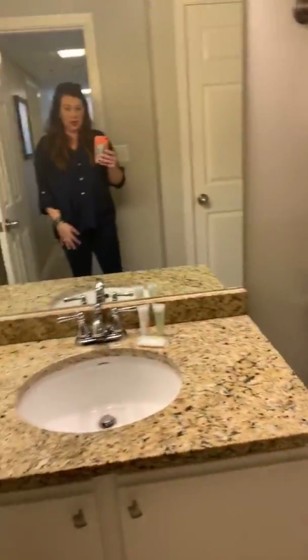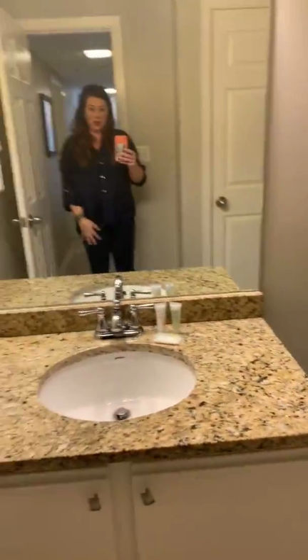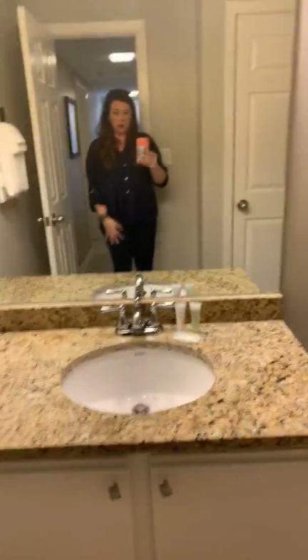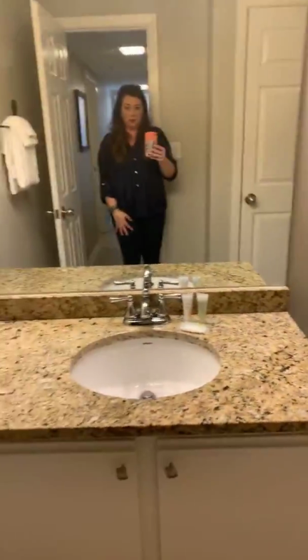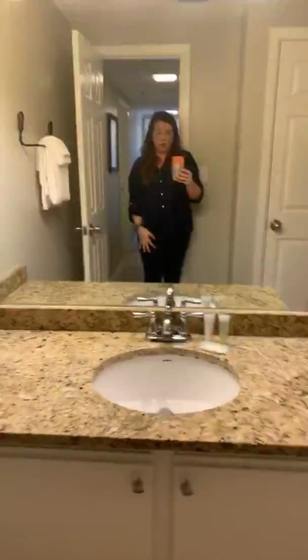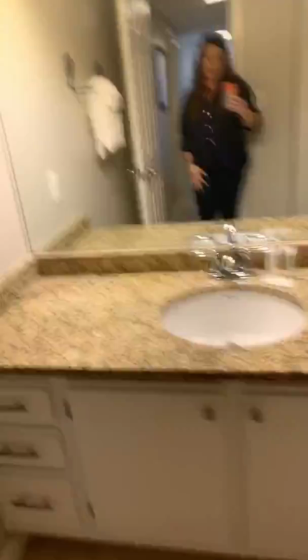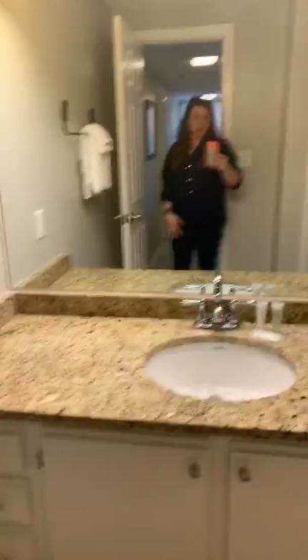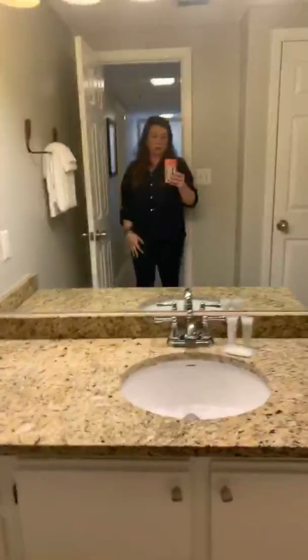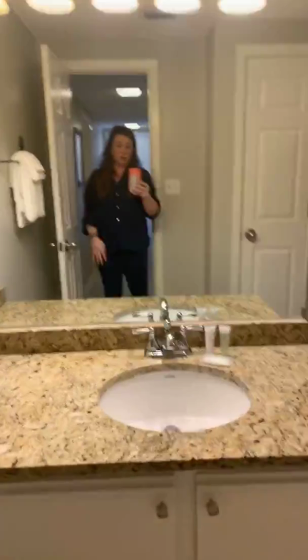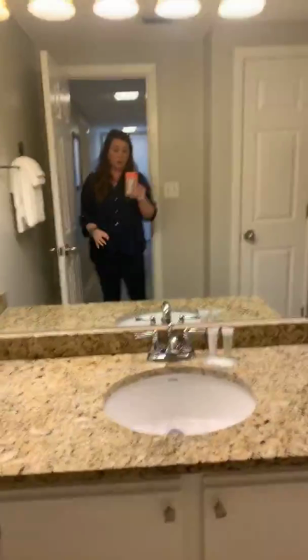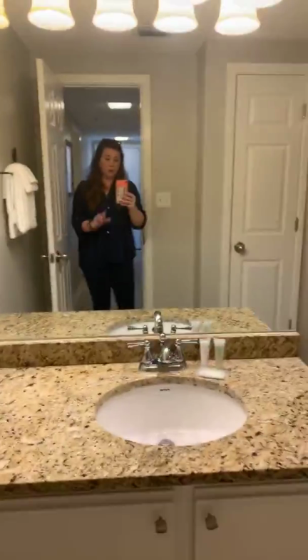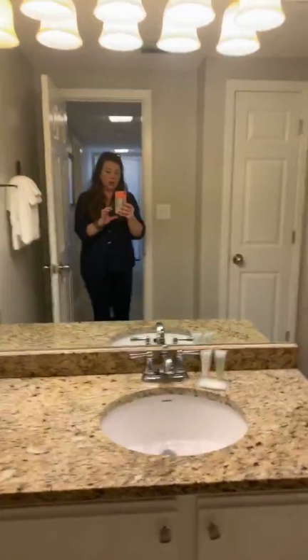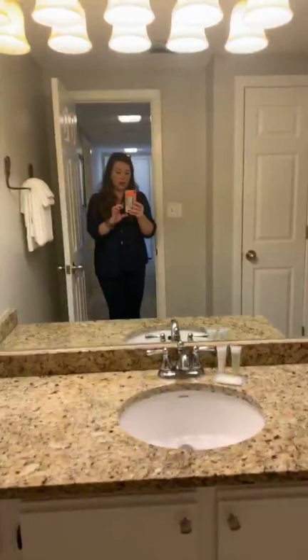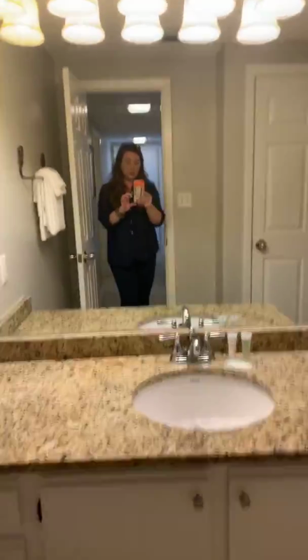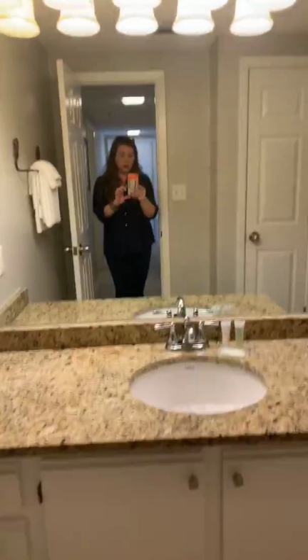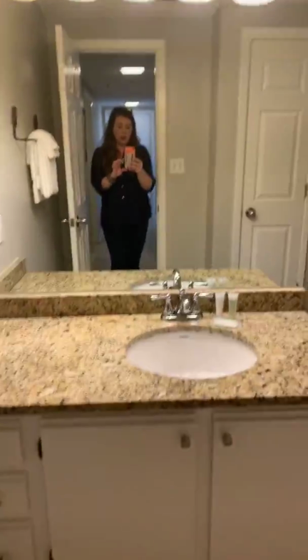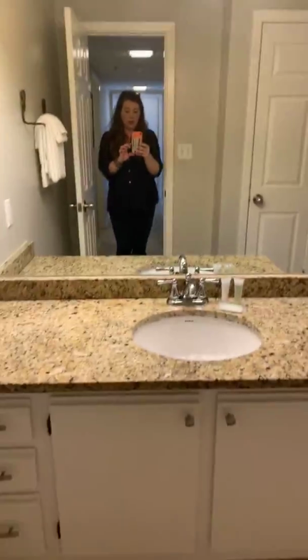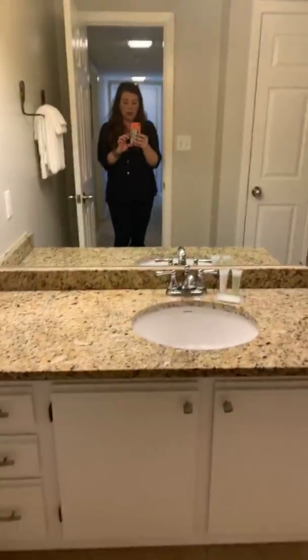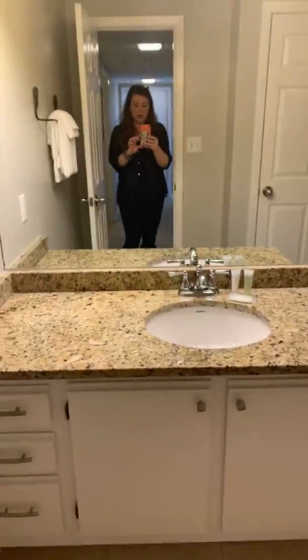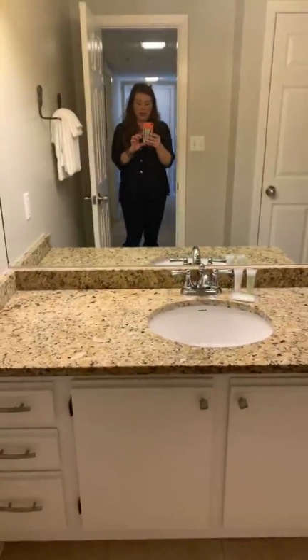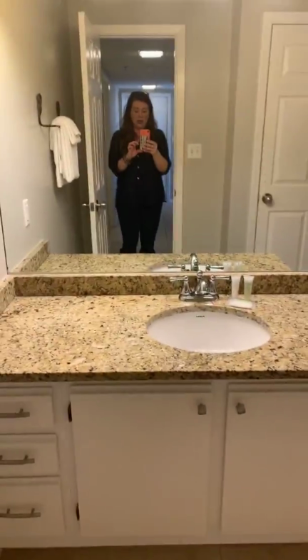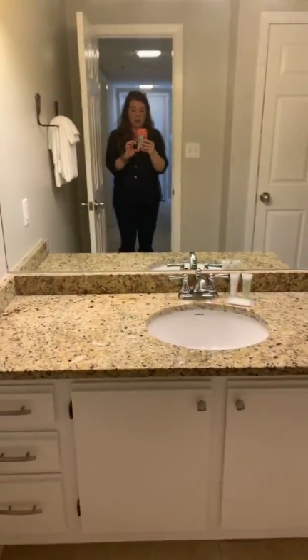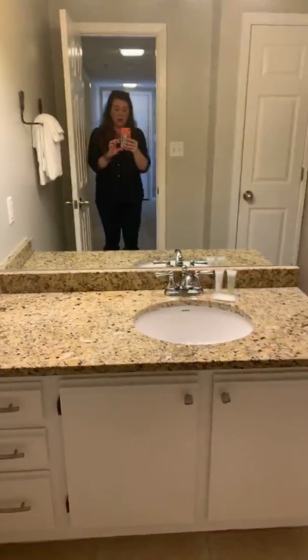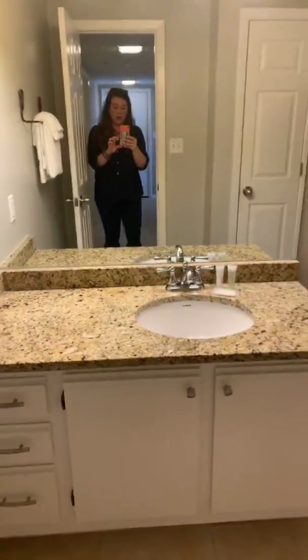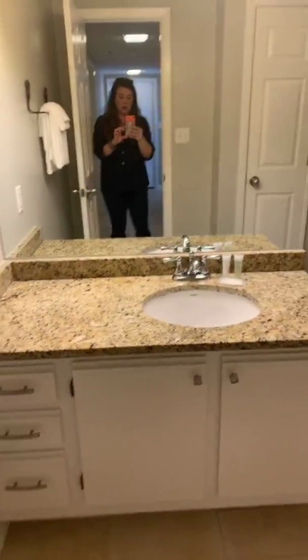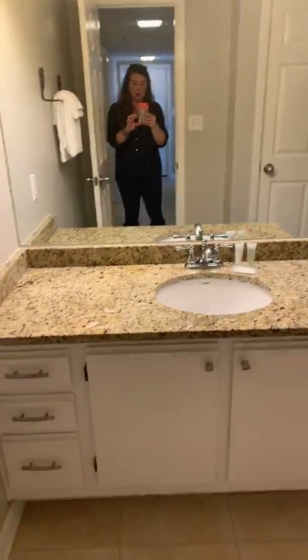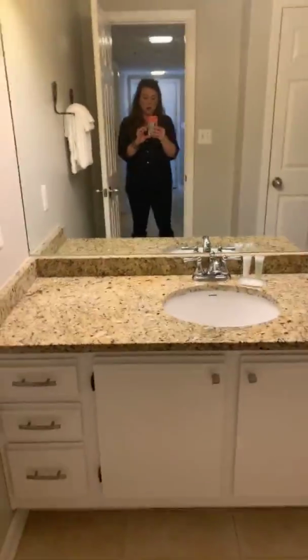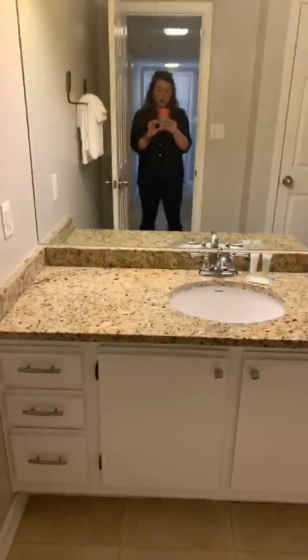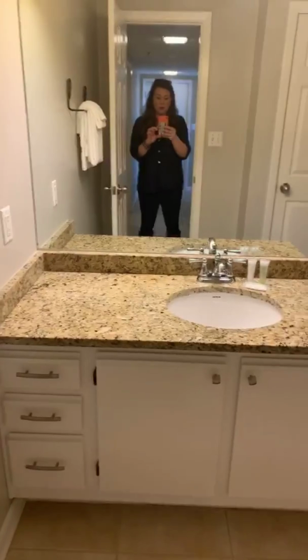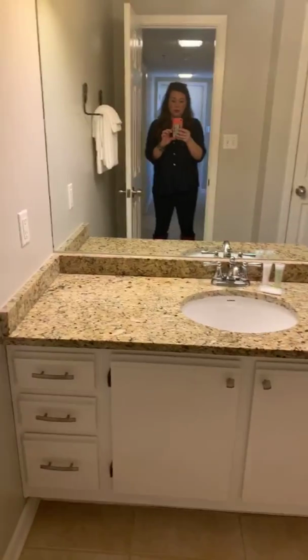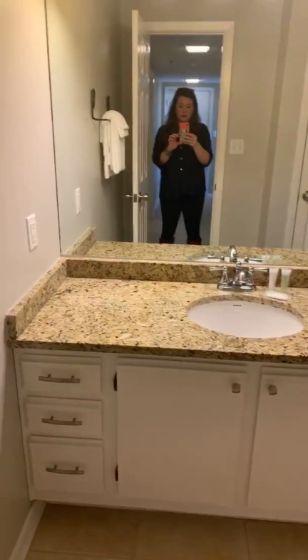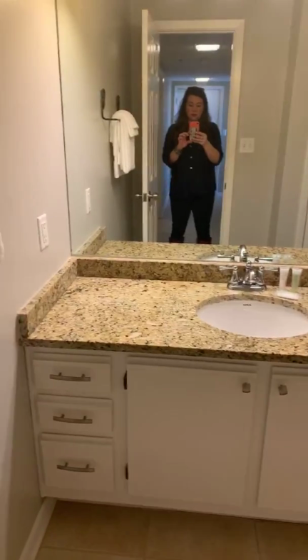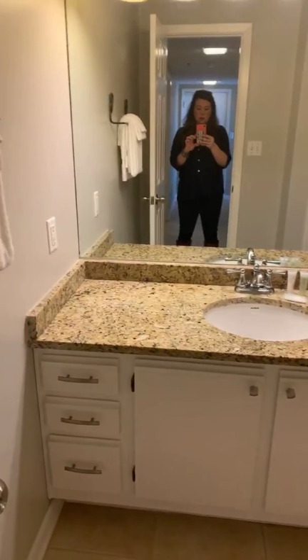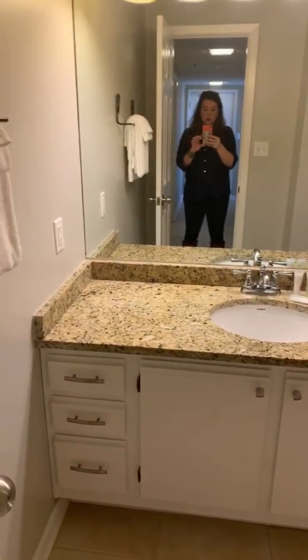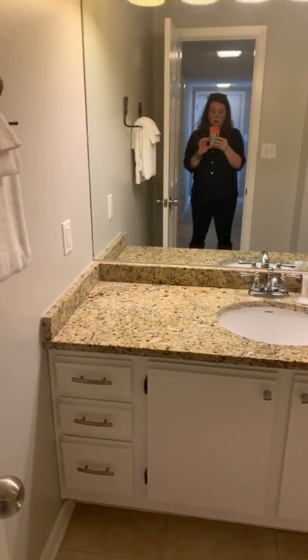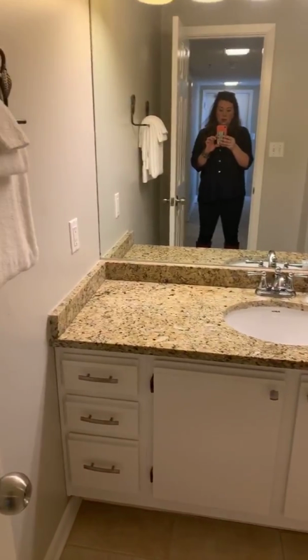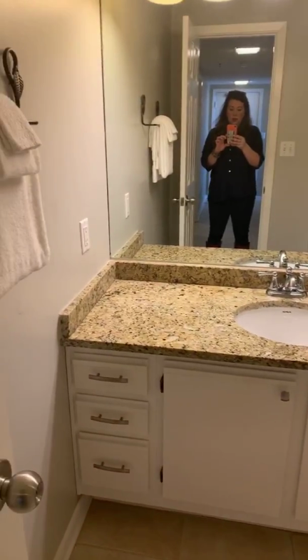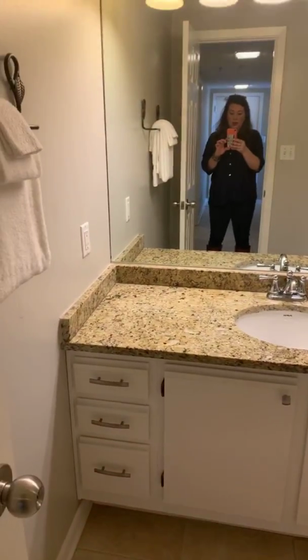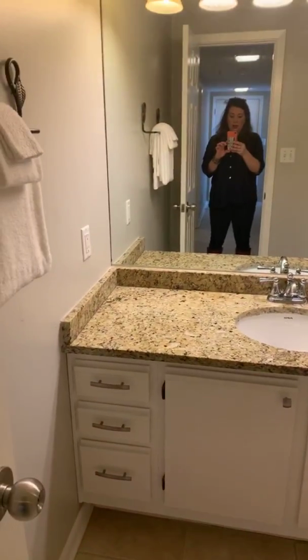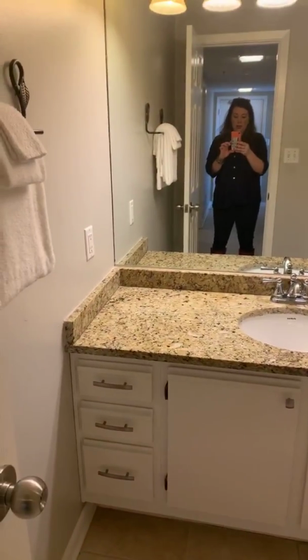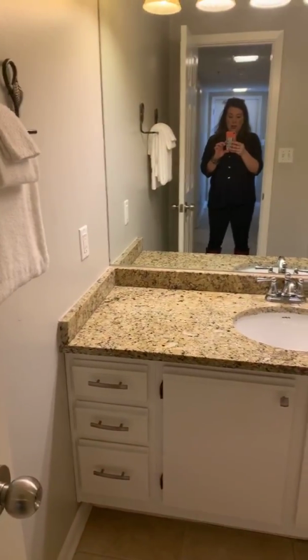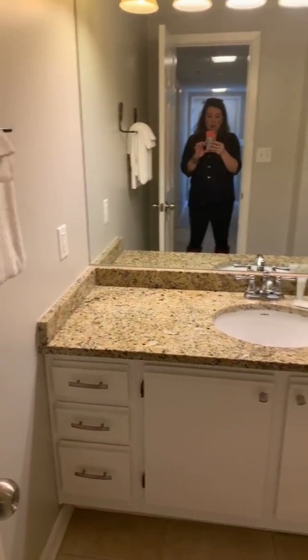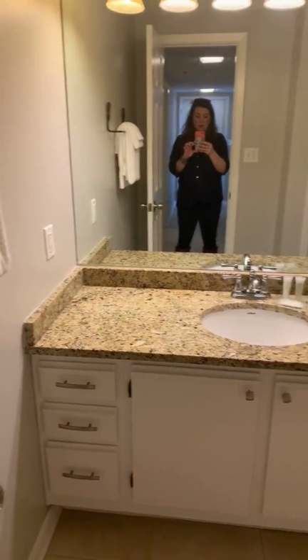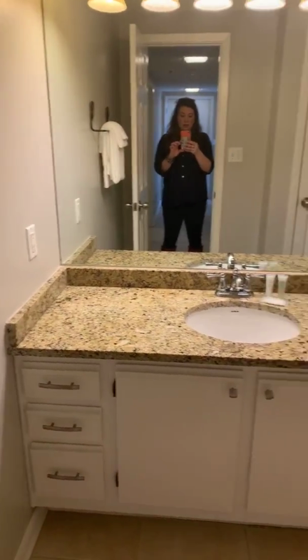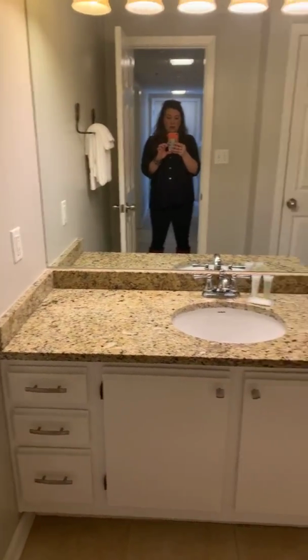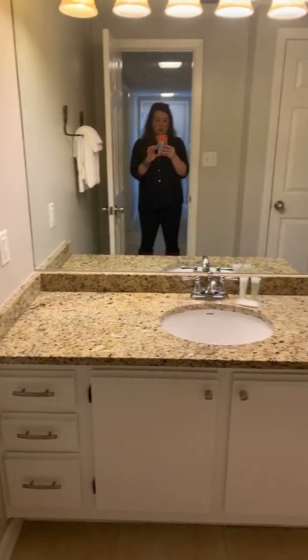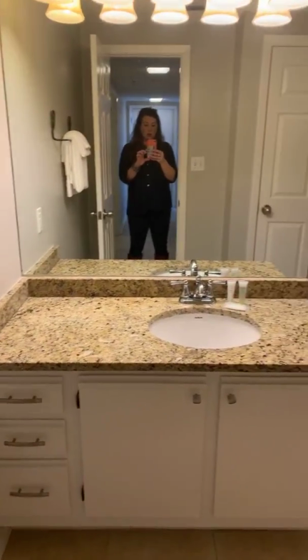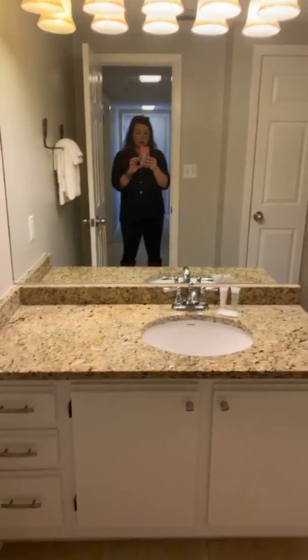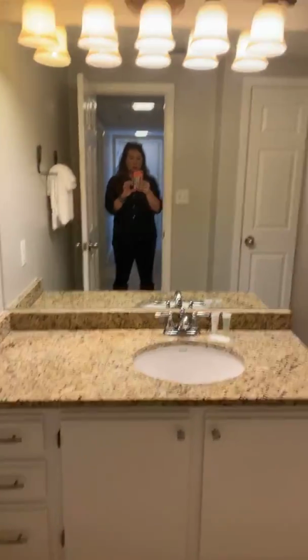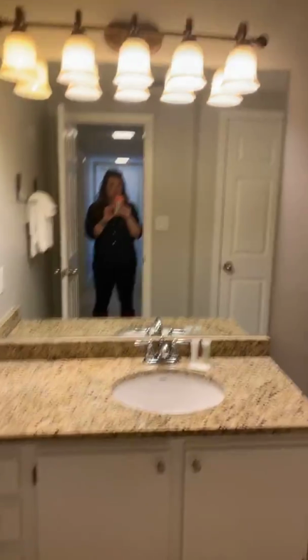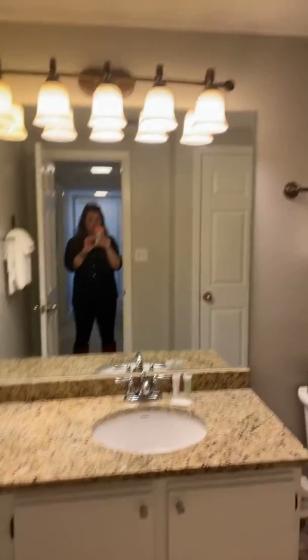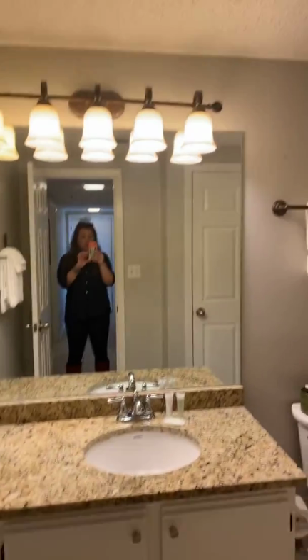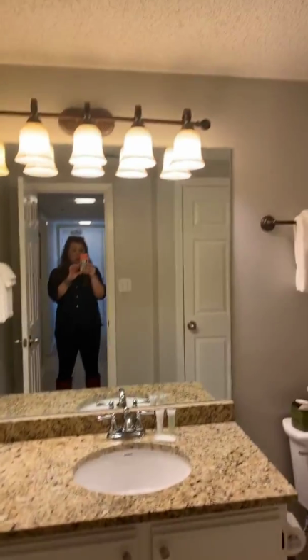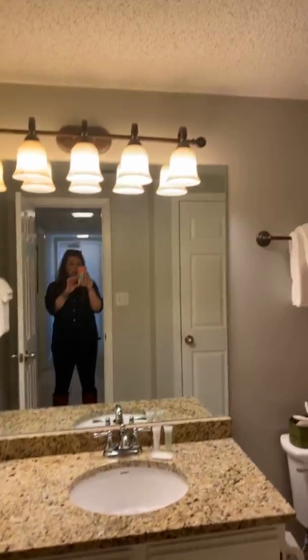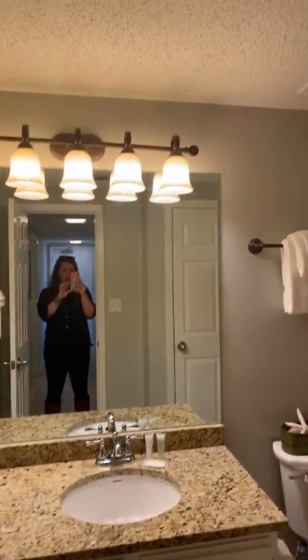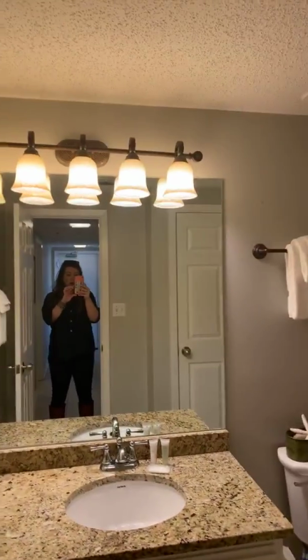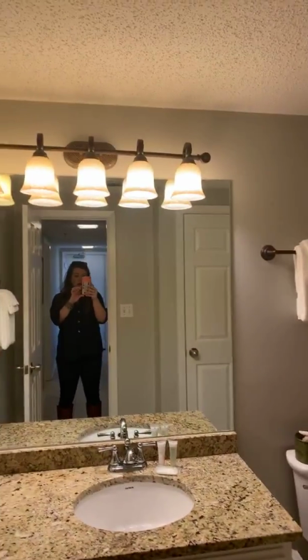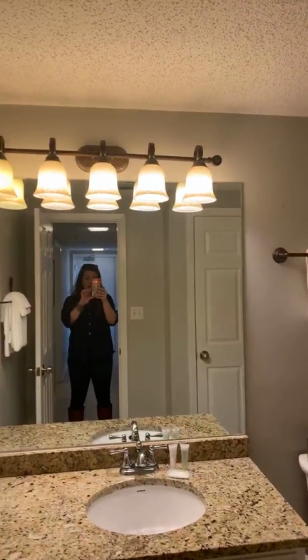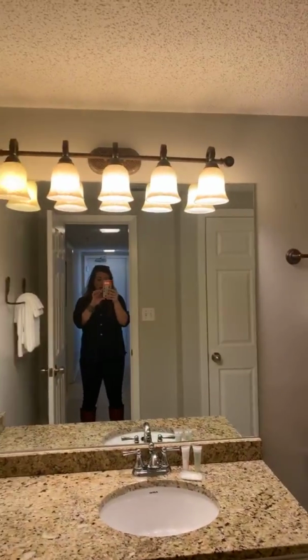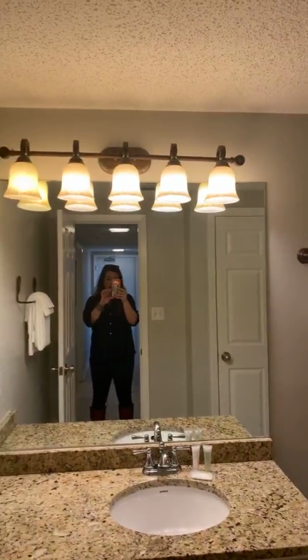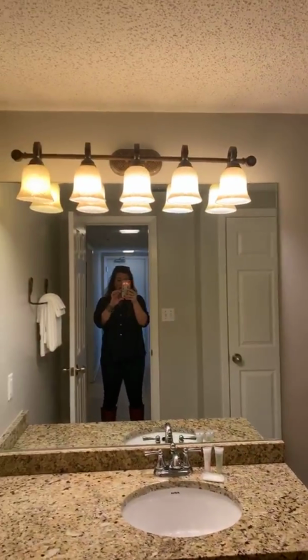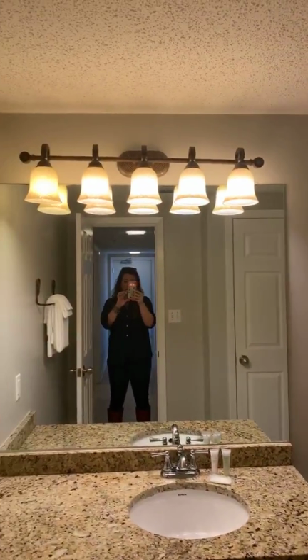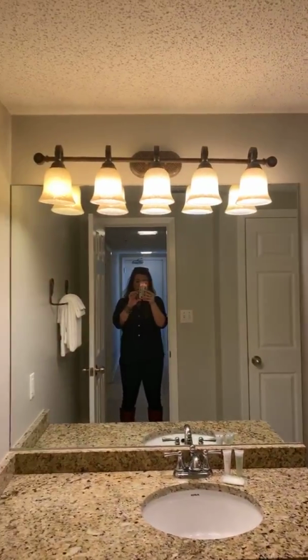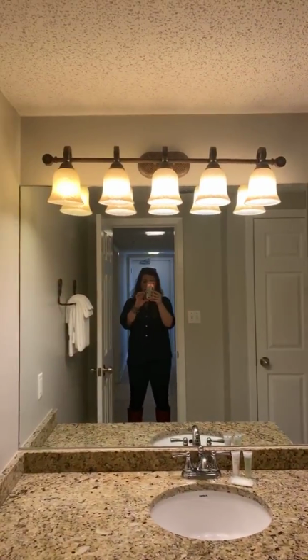They upgraded the countertops and the fixtures as well as the light fixtures — looks really good.